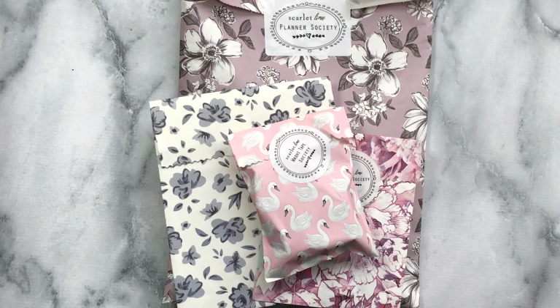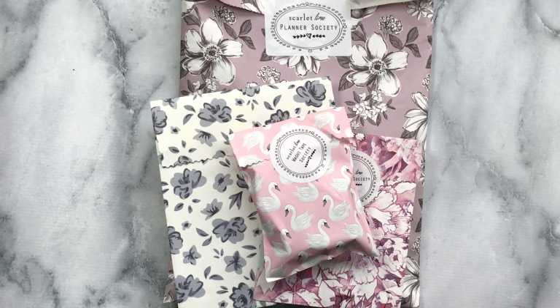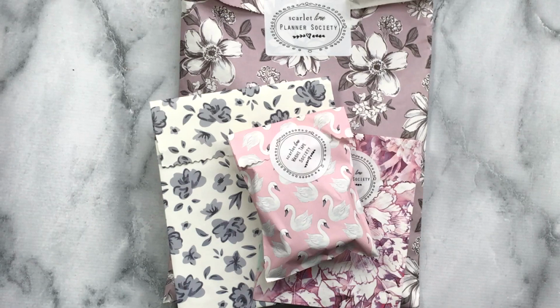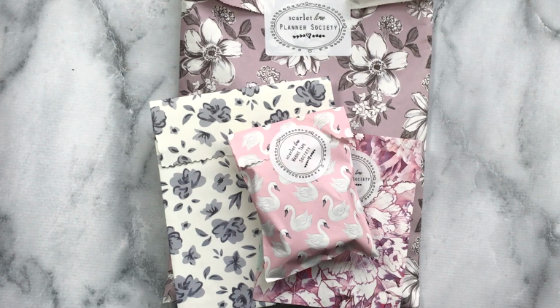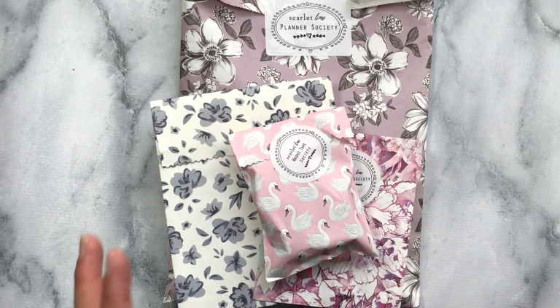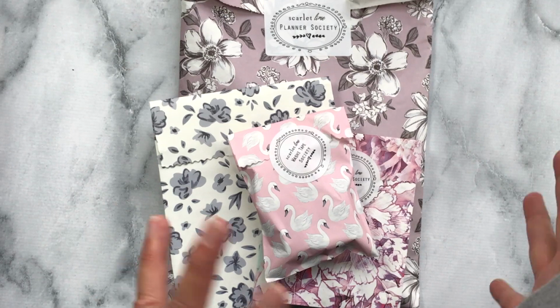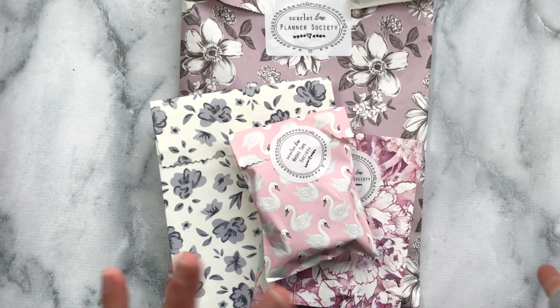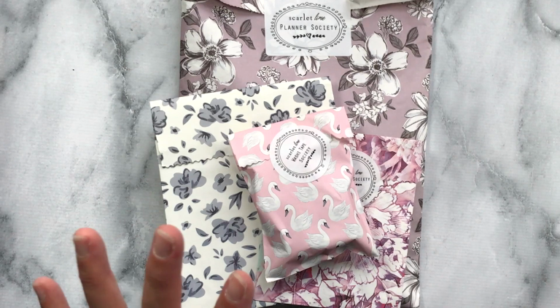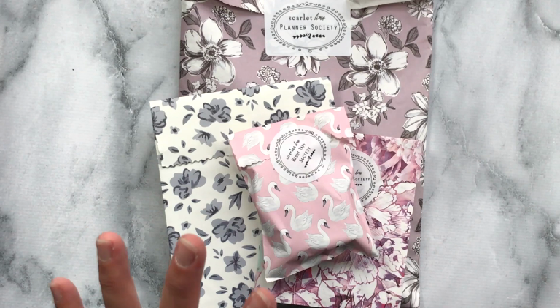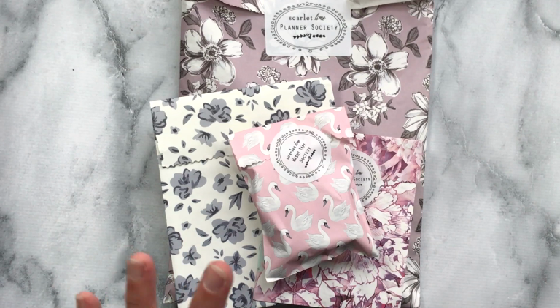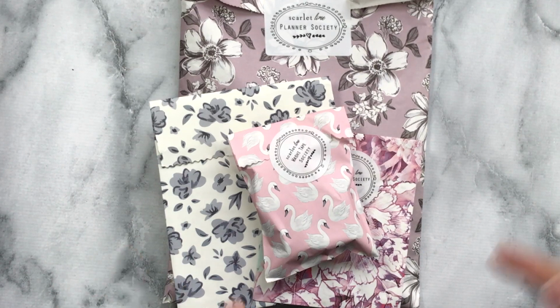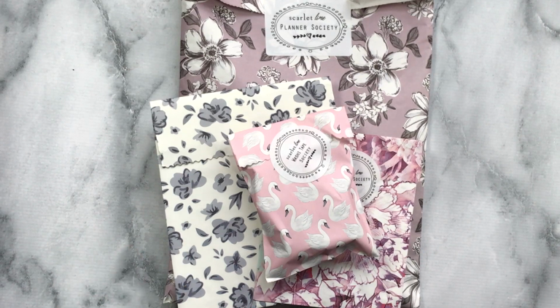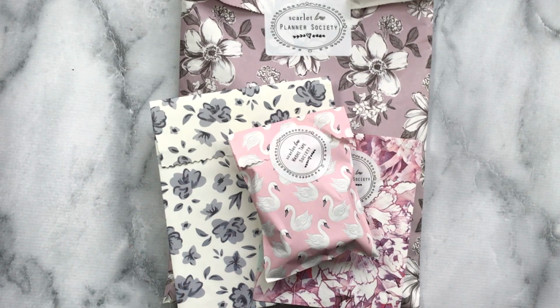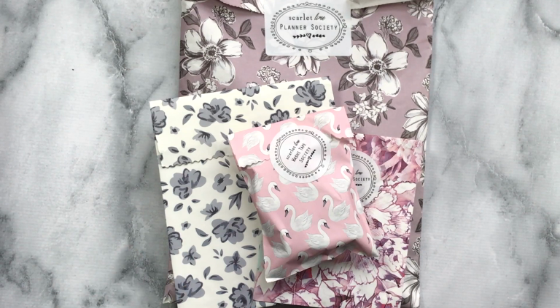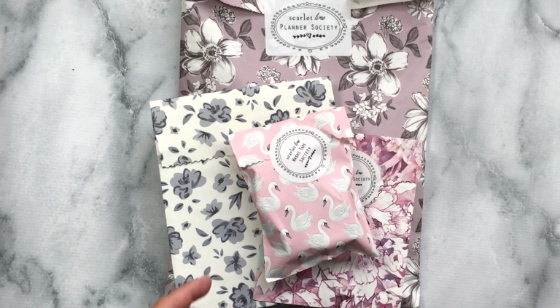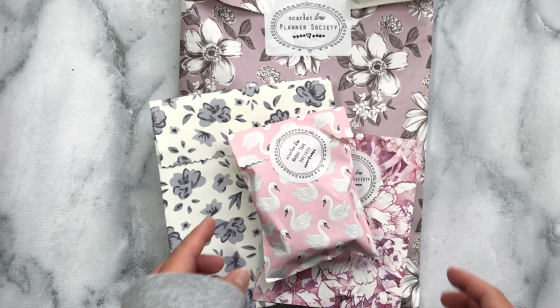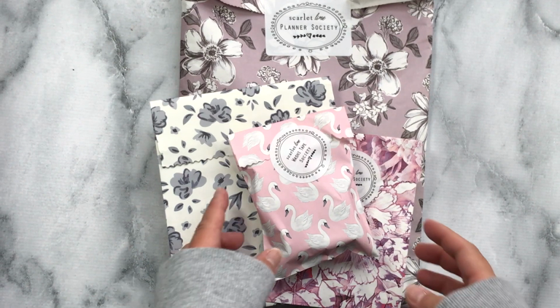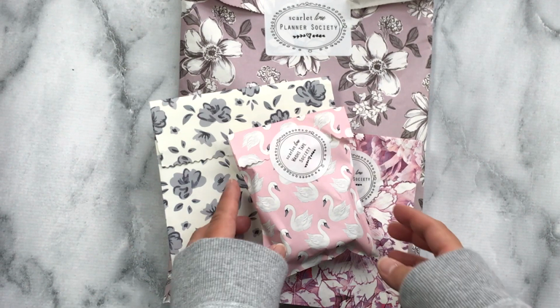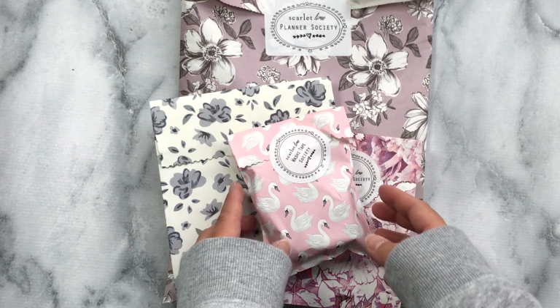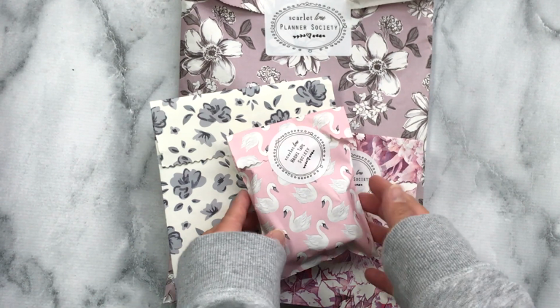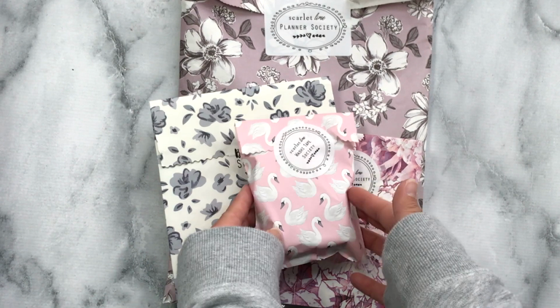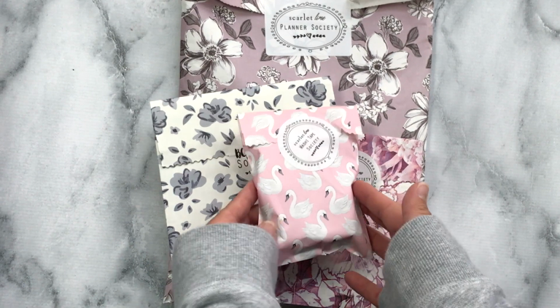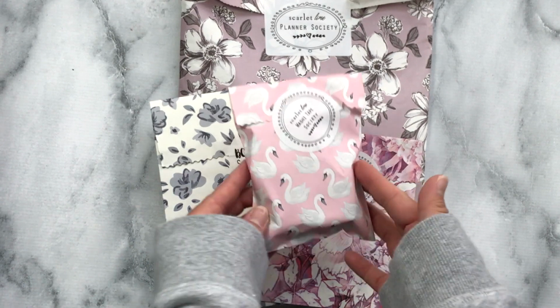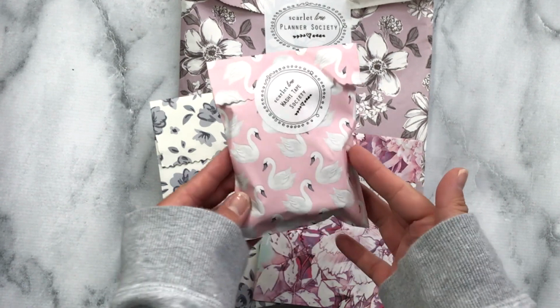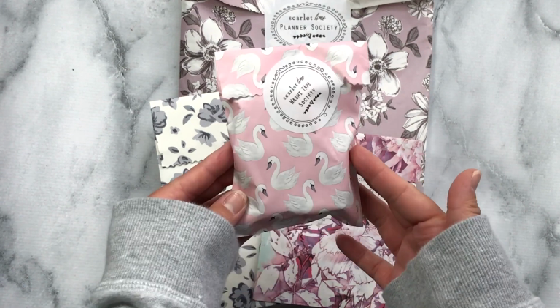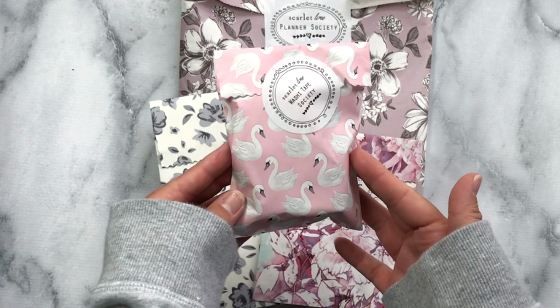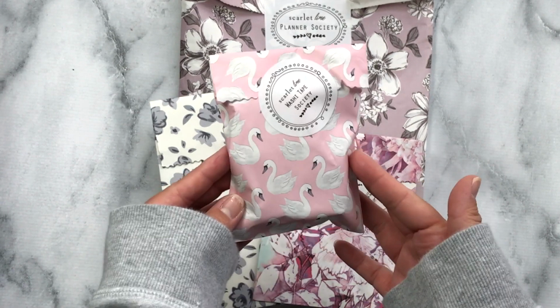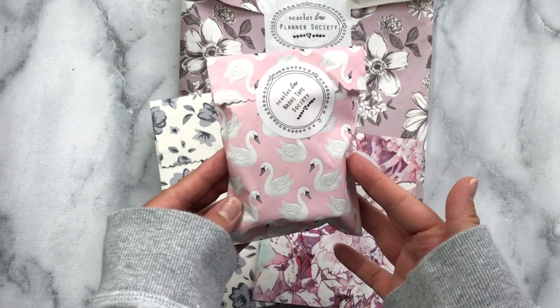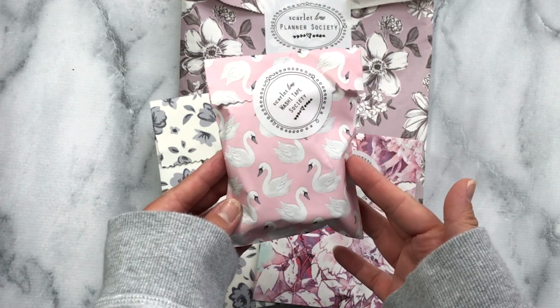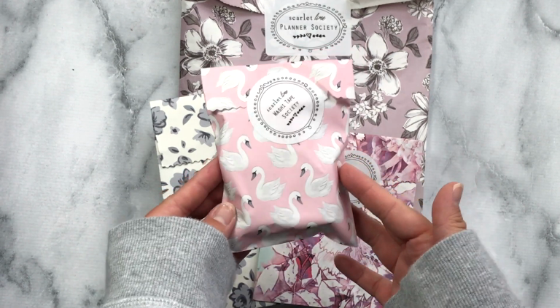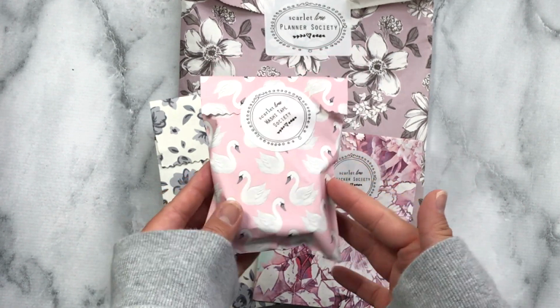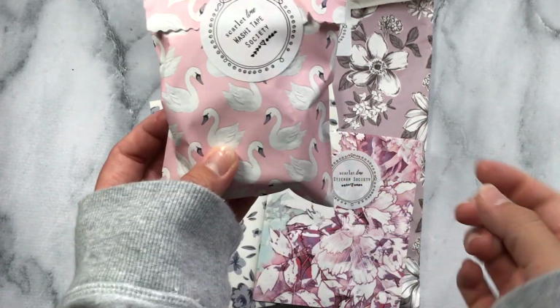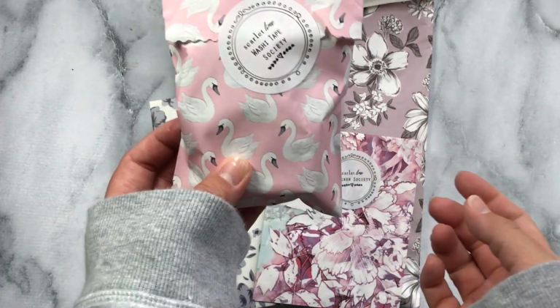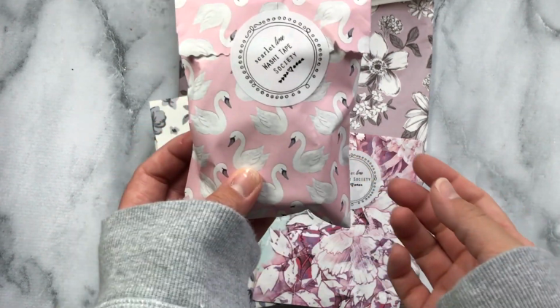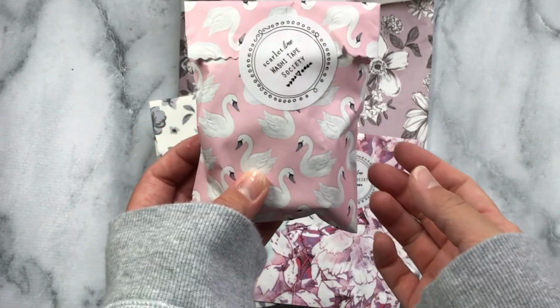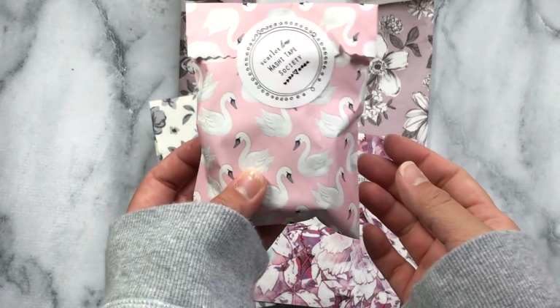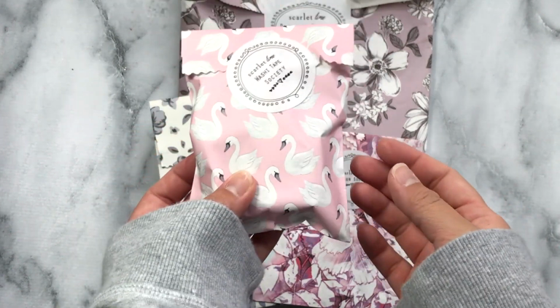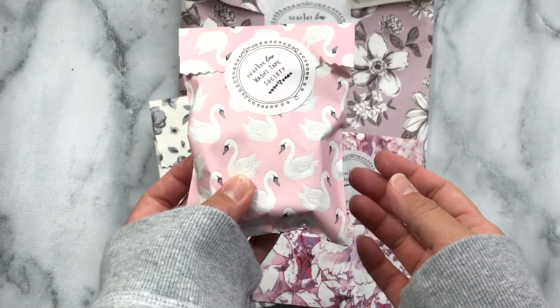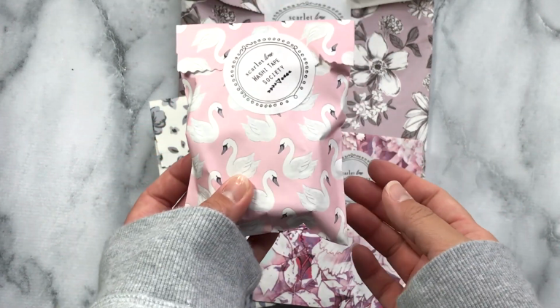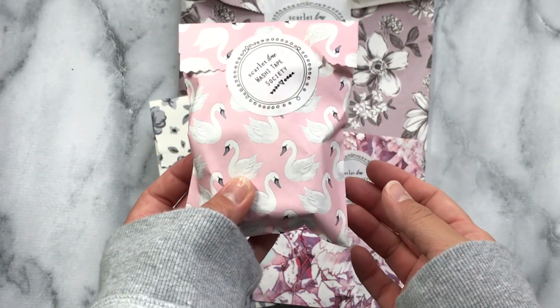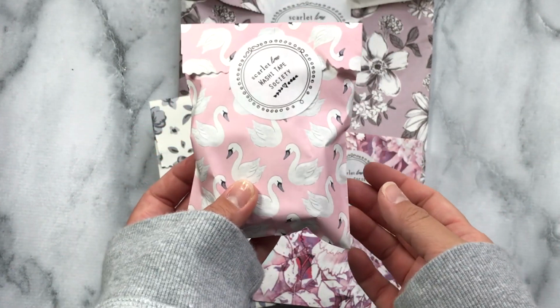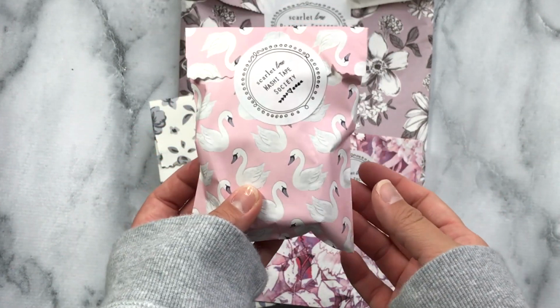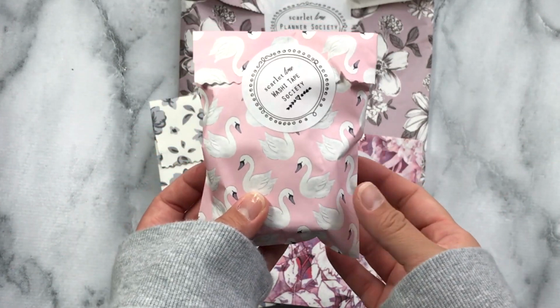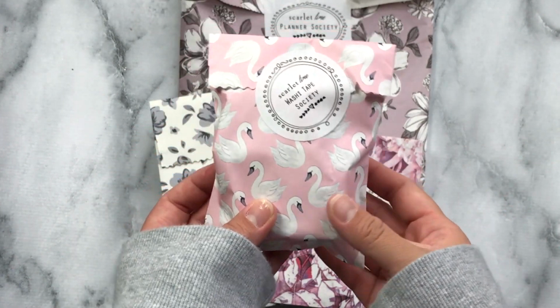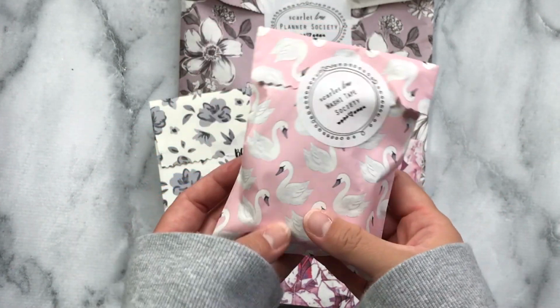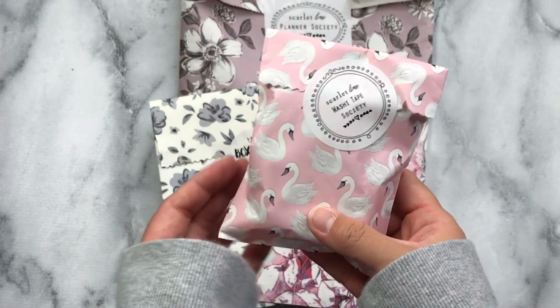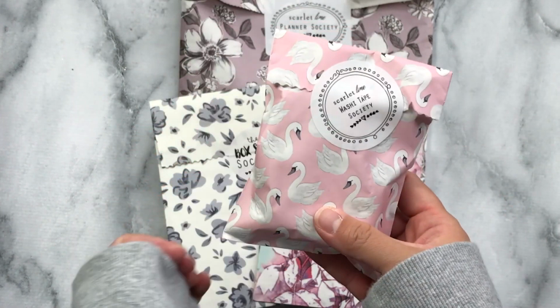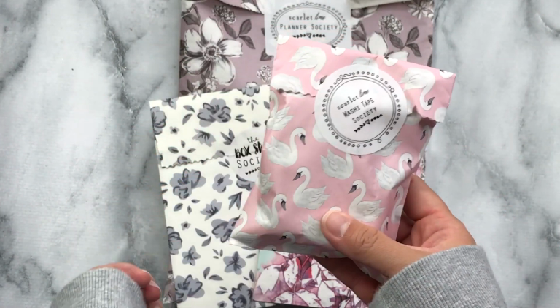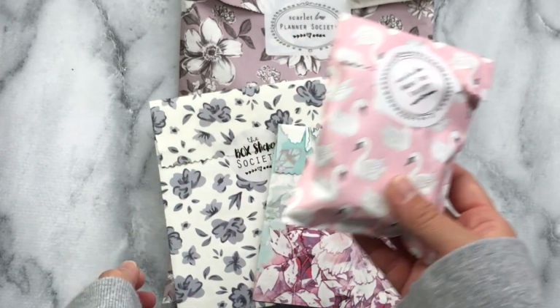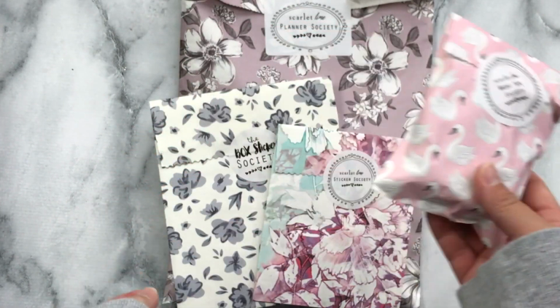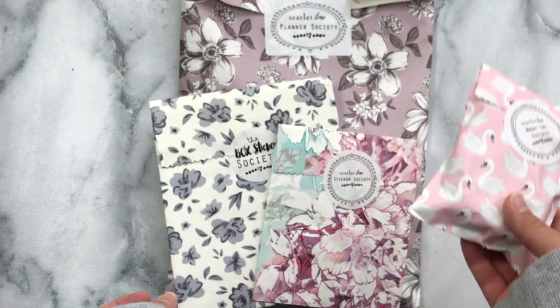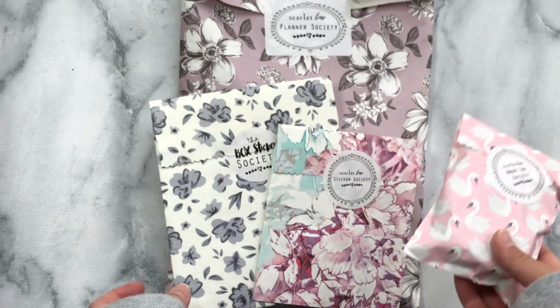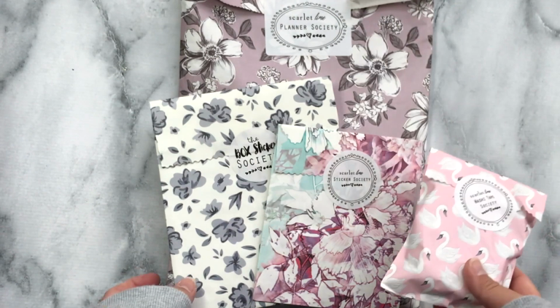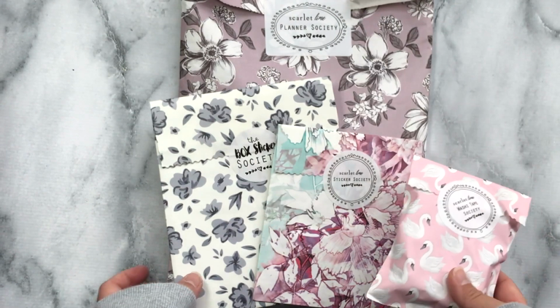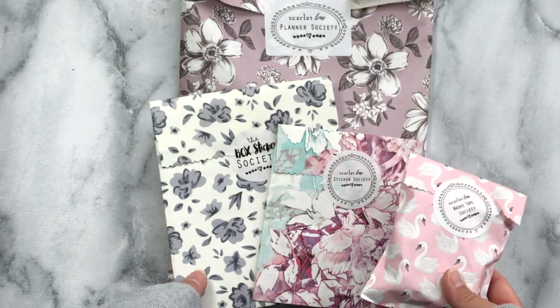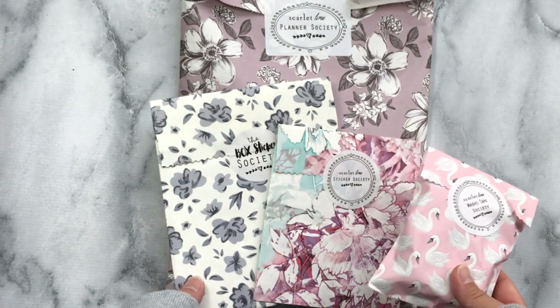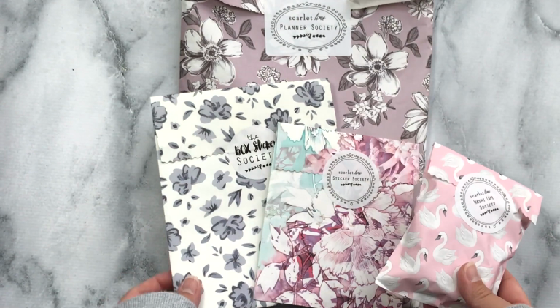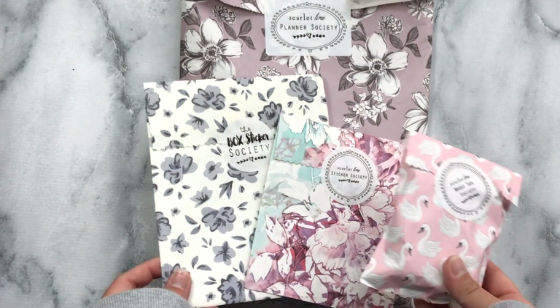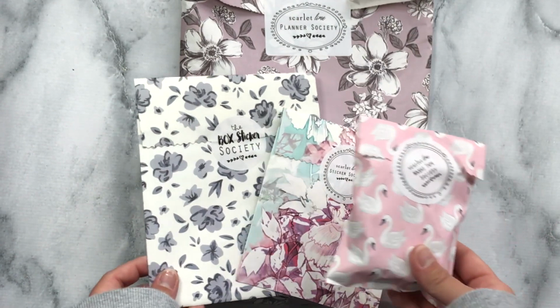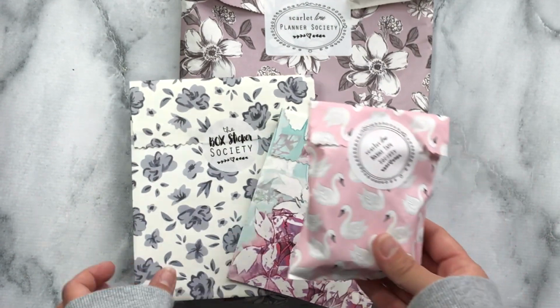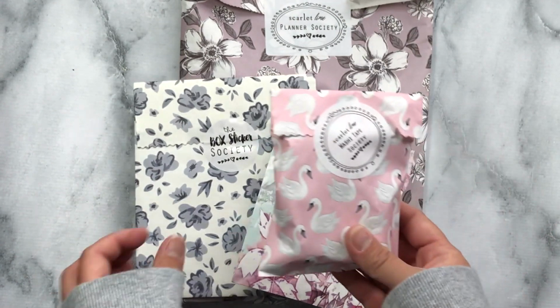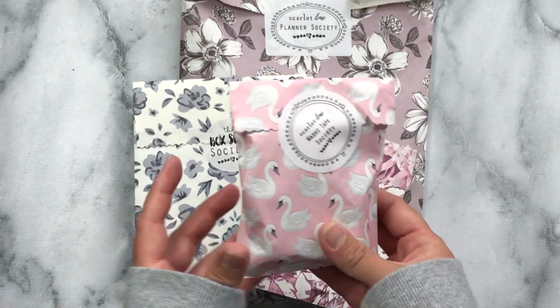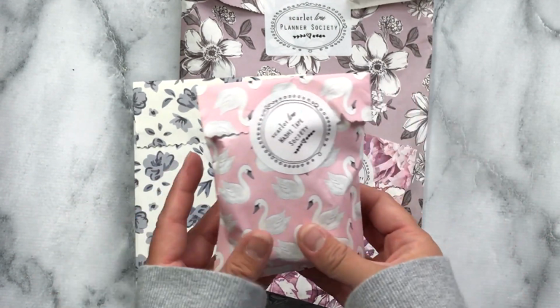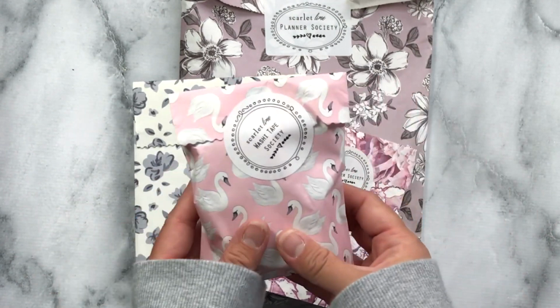Hey guys, I'm so excited I have an unboxing for you. This is March's Planner Society kit and I'm going to go ahead and get started.